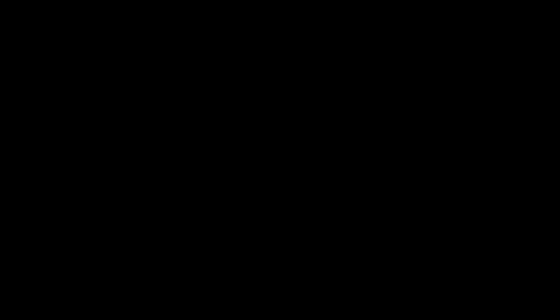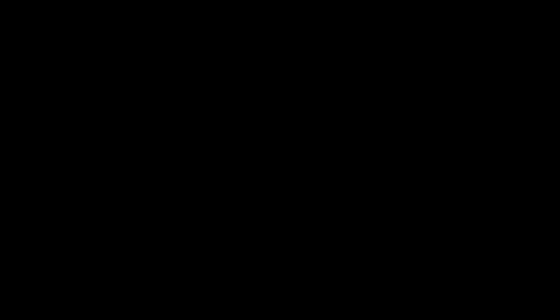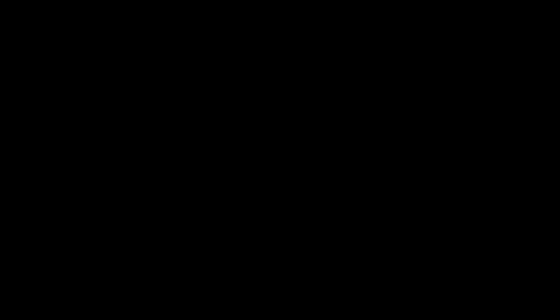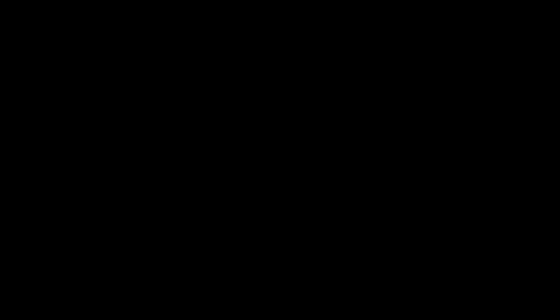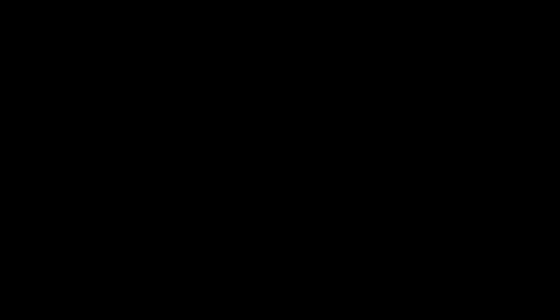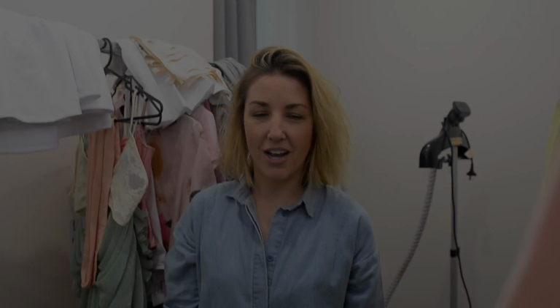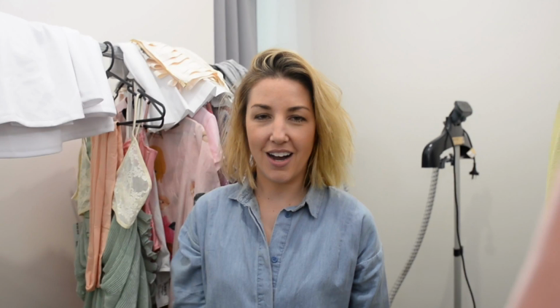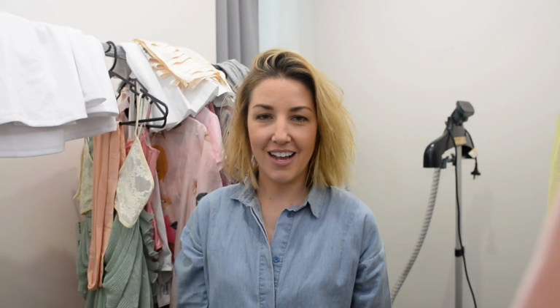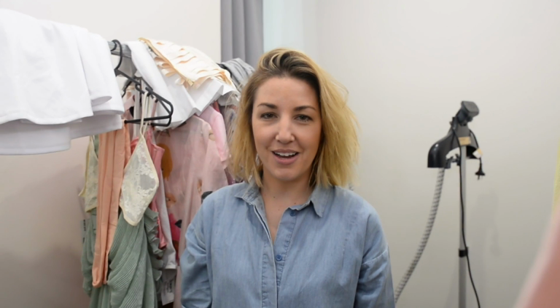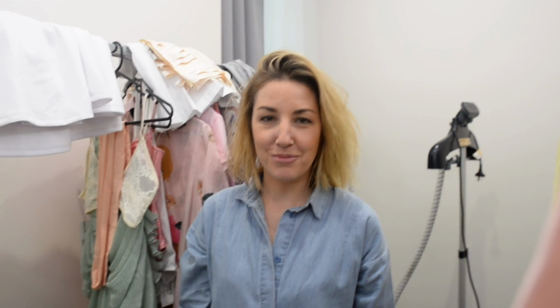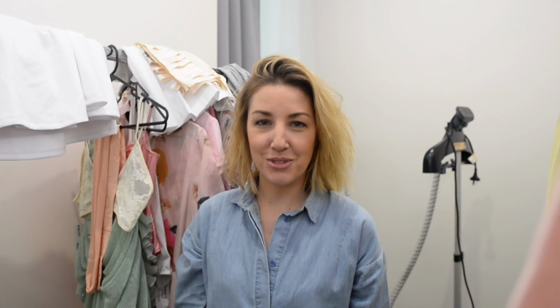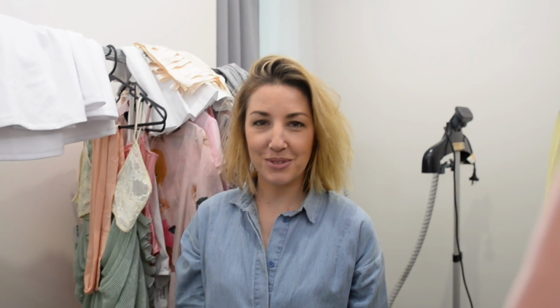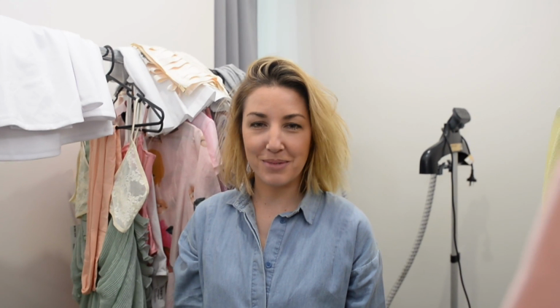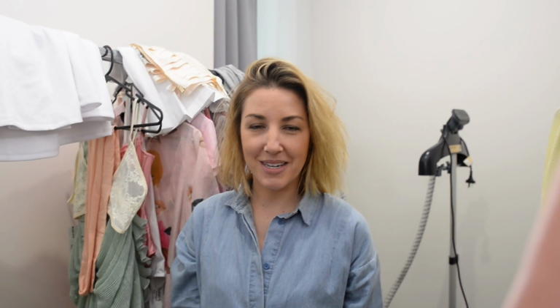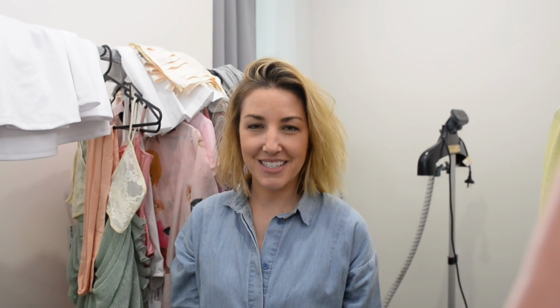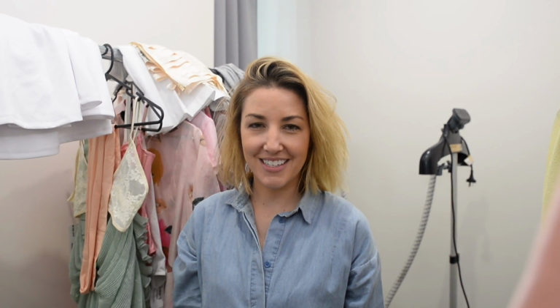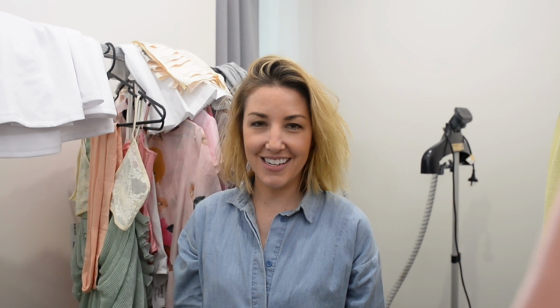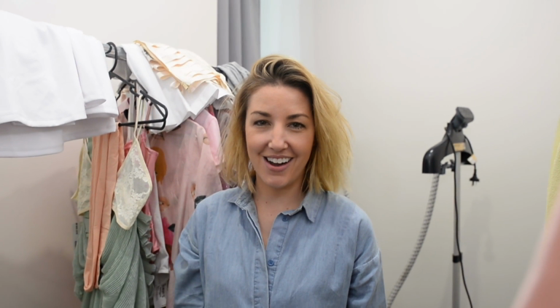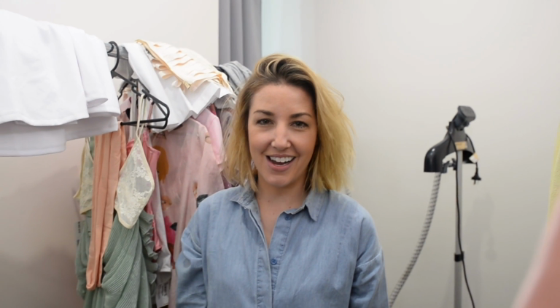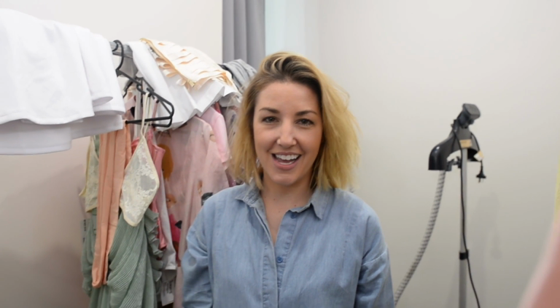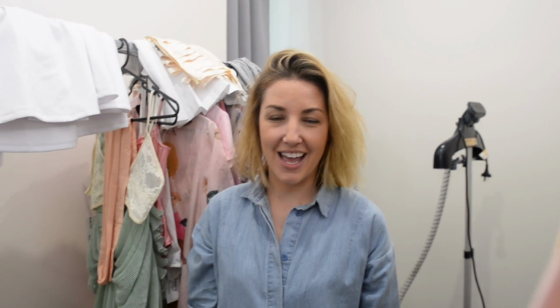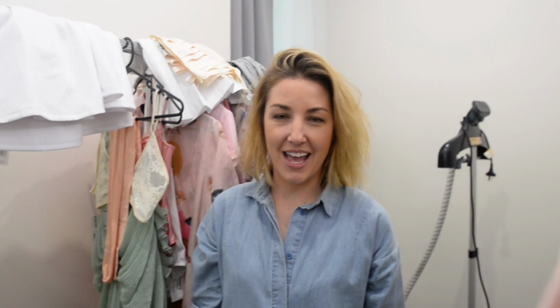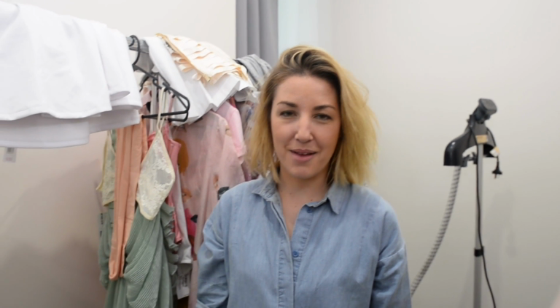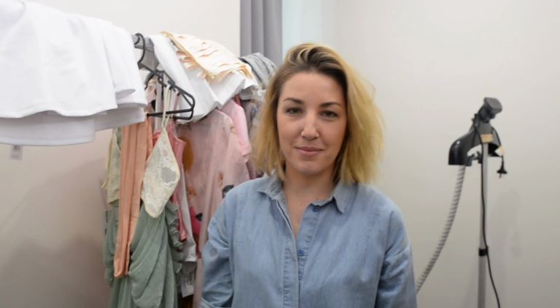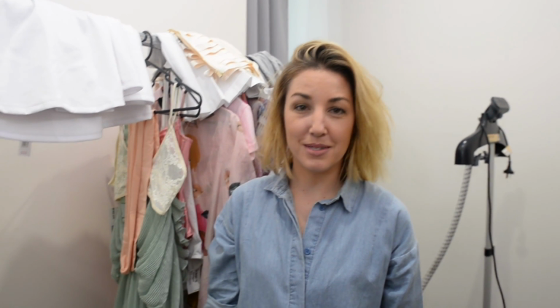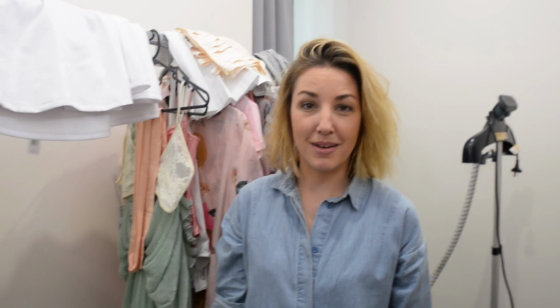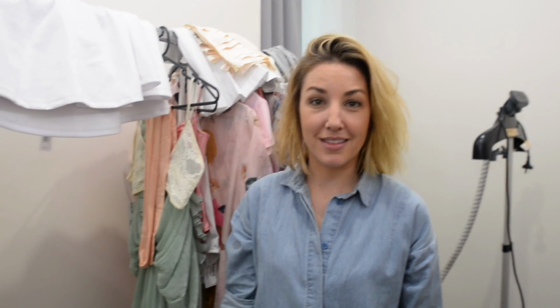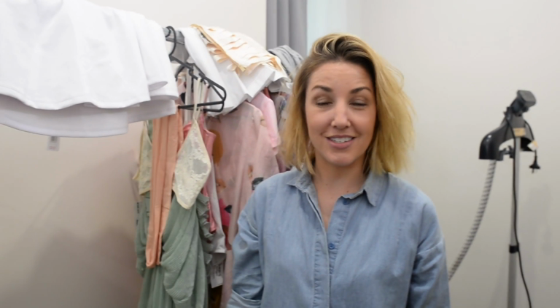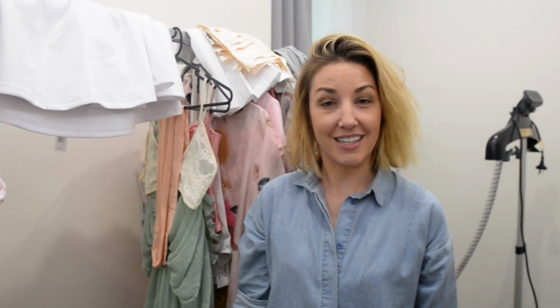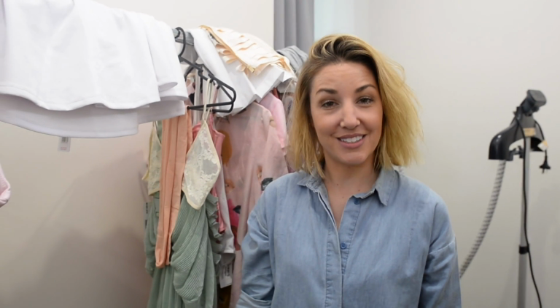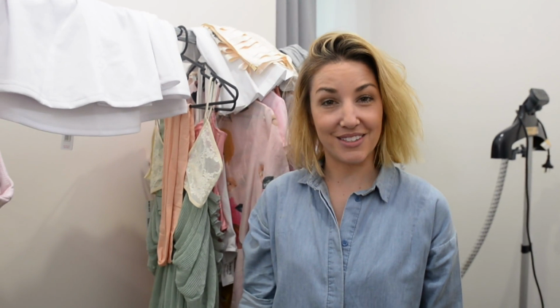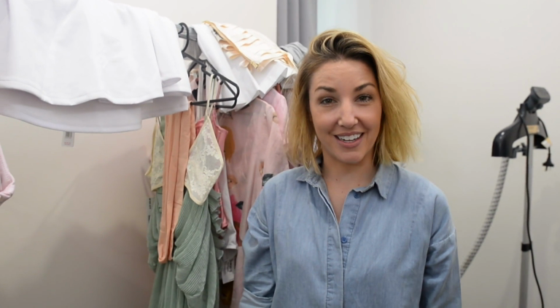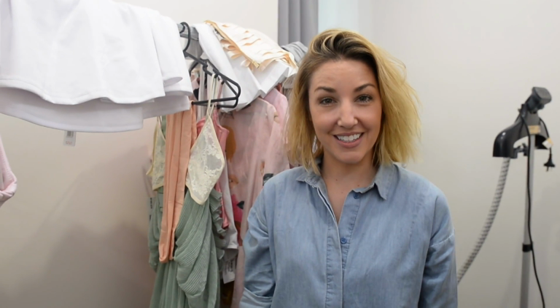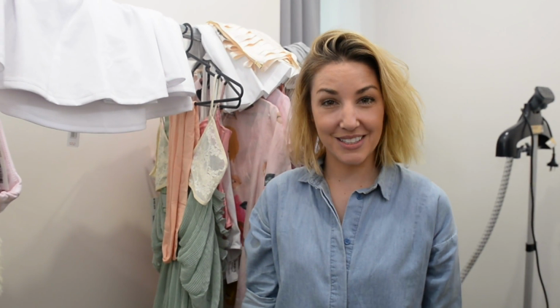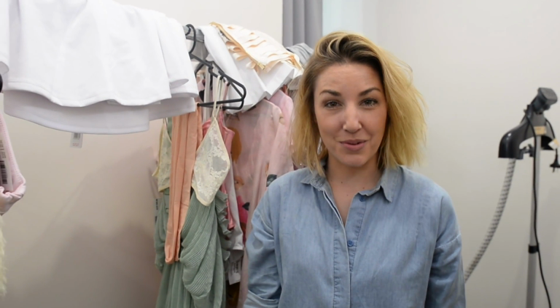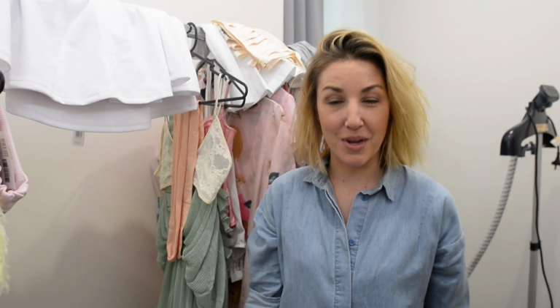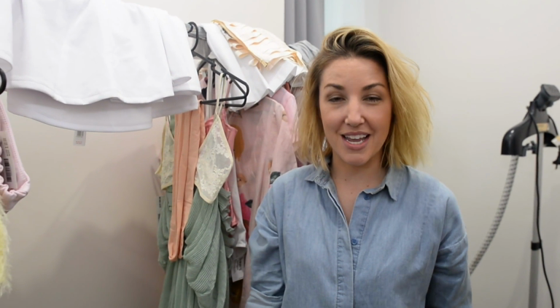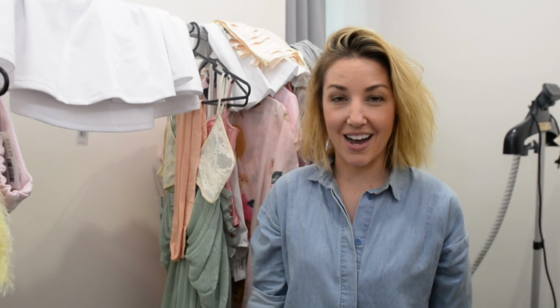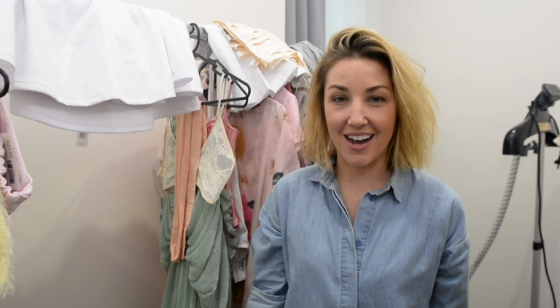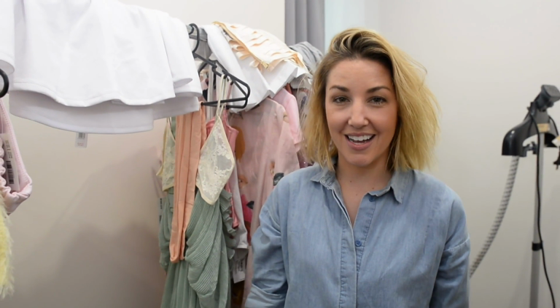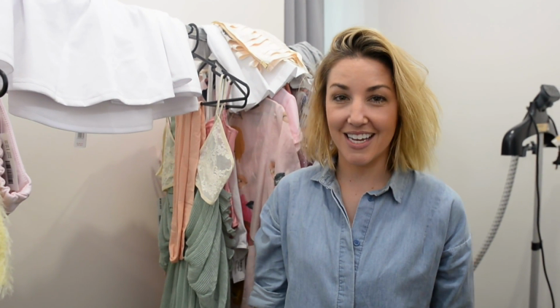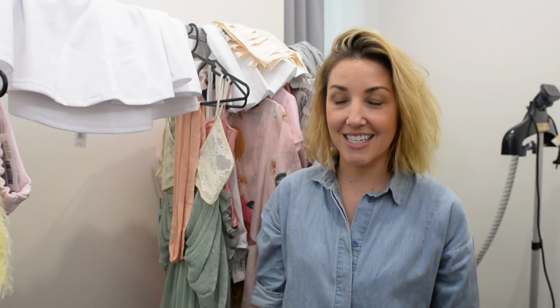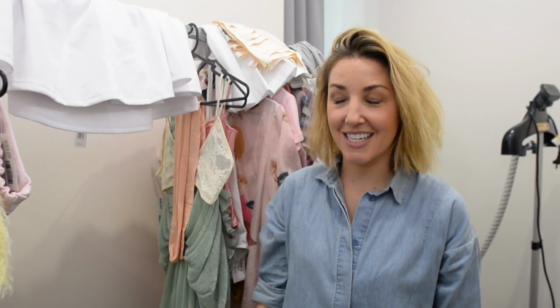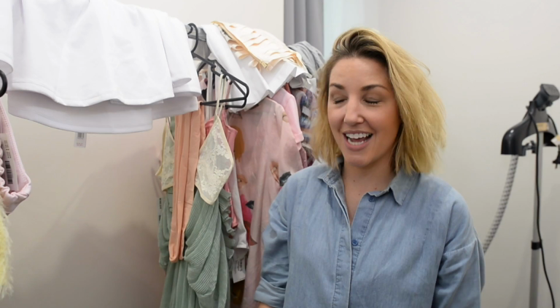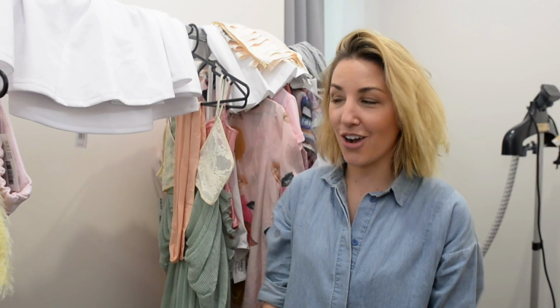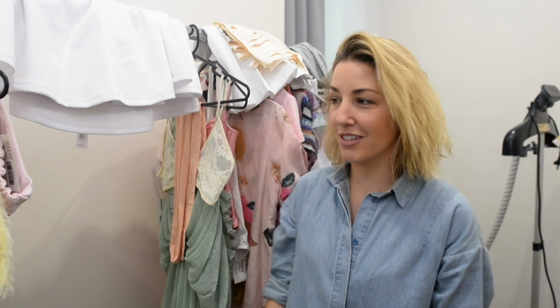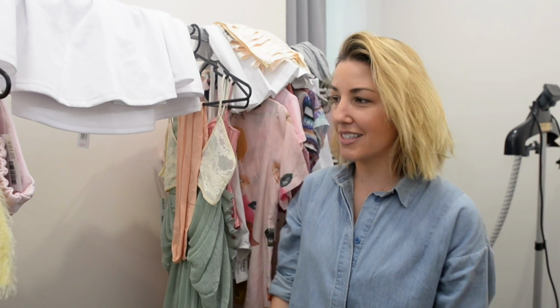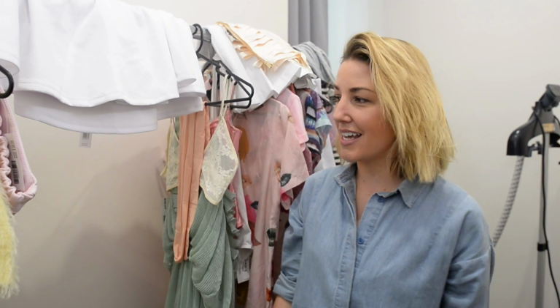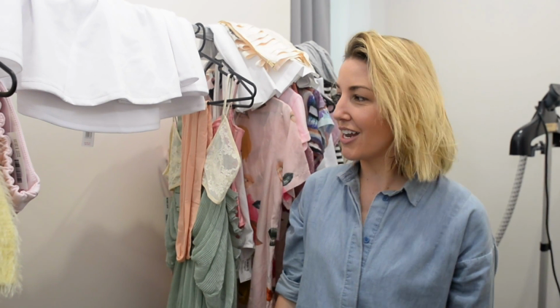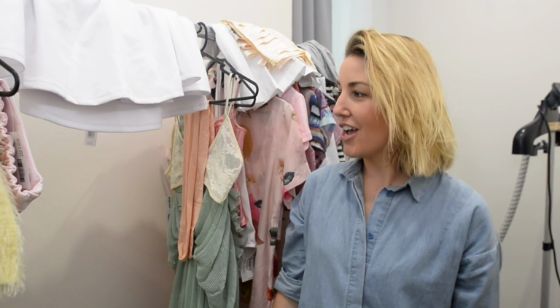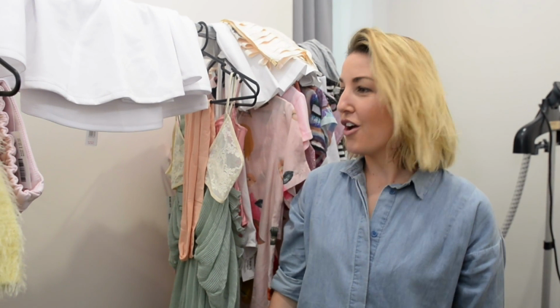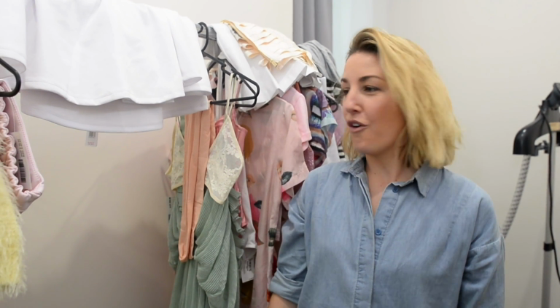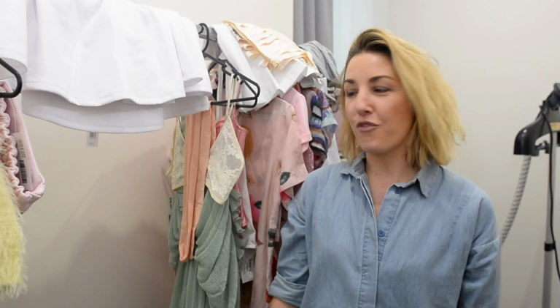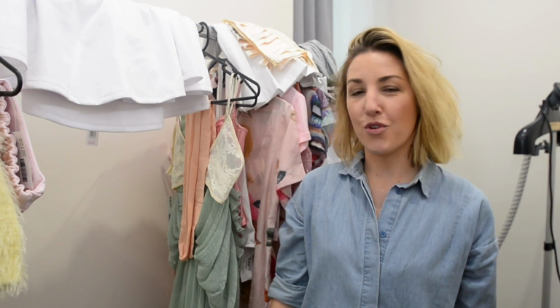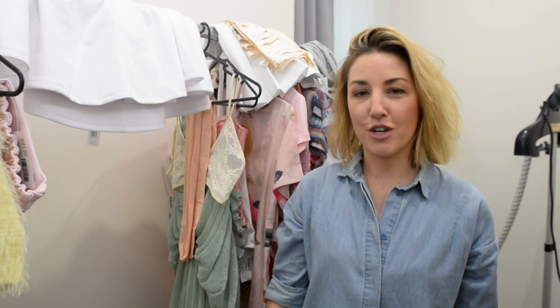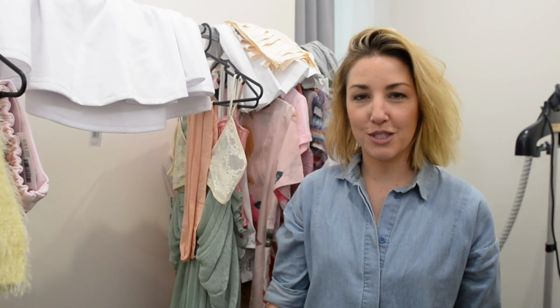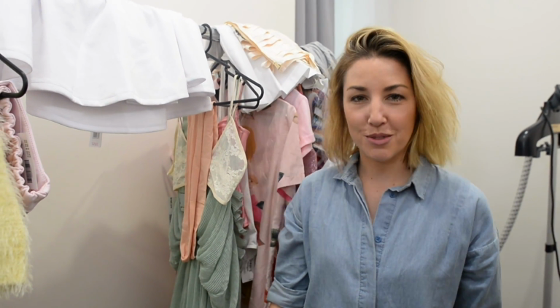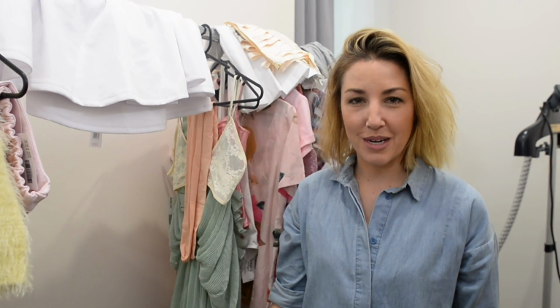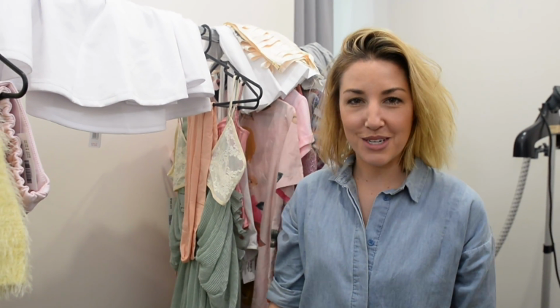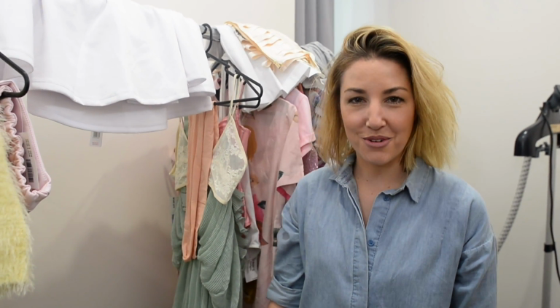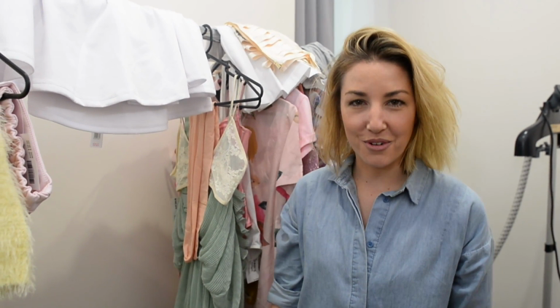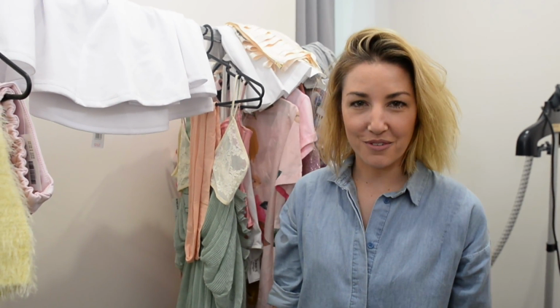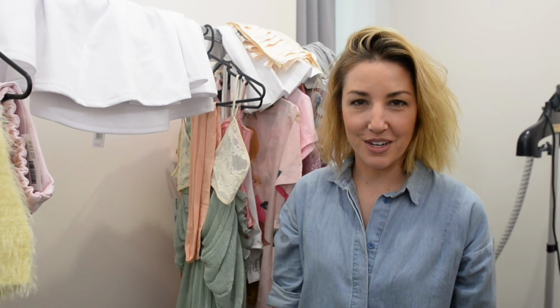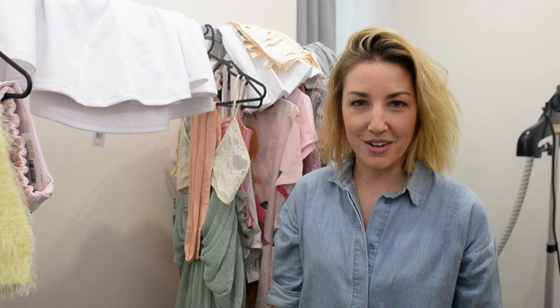Hi, I'm Jewel Sebastian. I am Samantha Jade's stylist. We are here today on set for her Sweet Talk video.